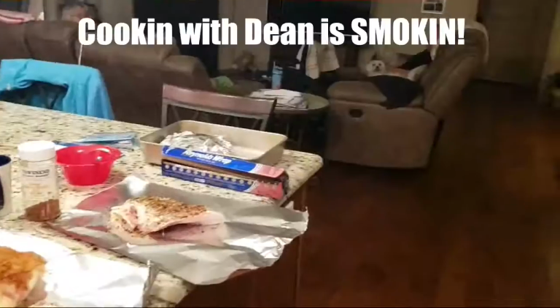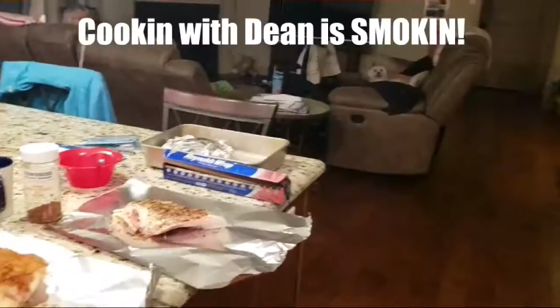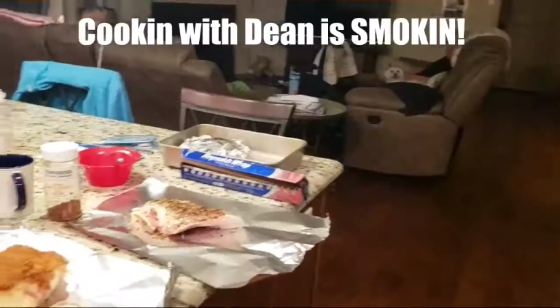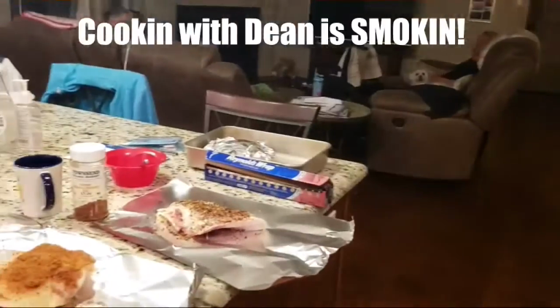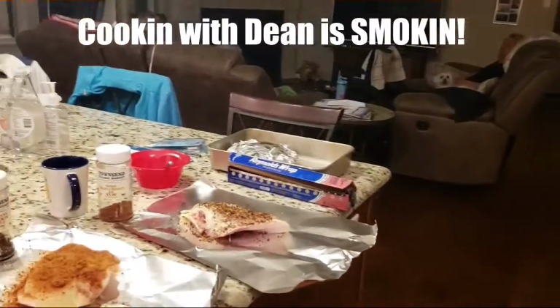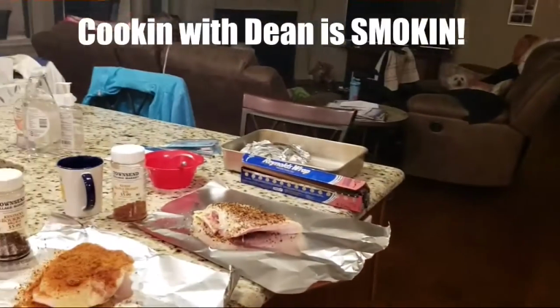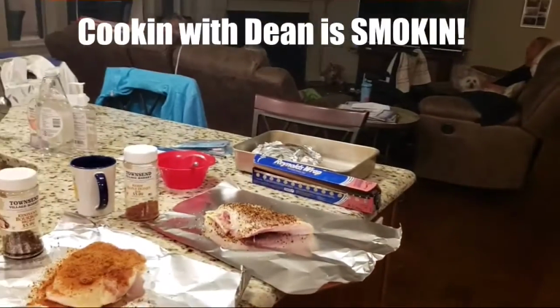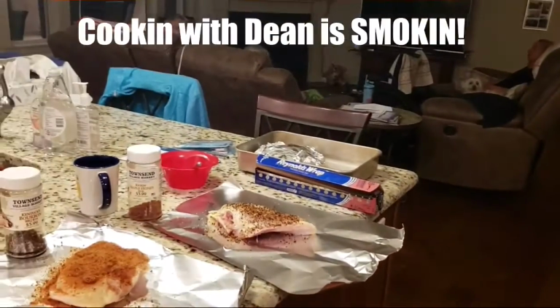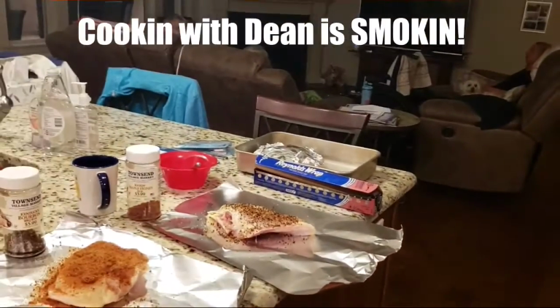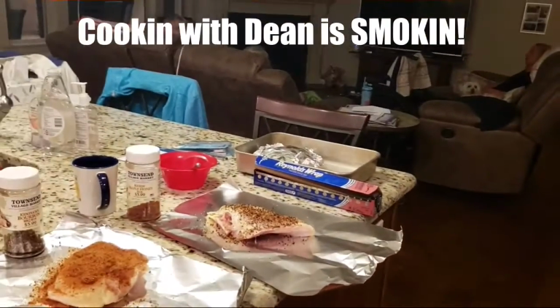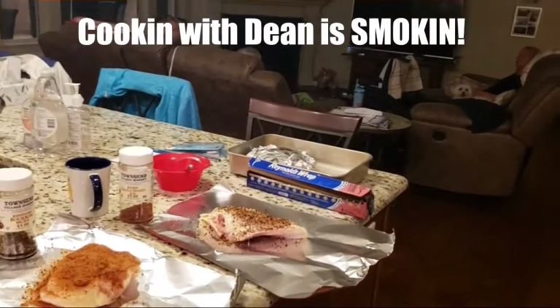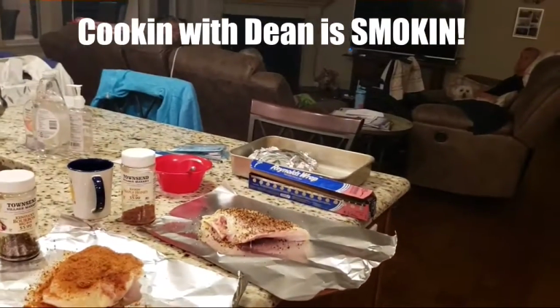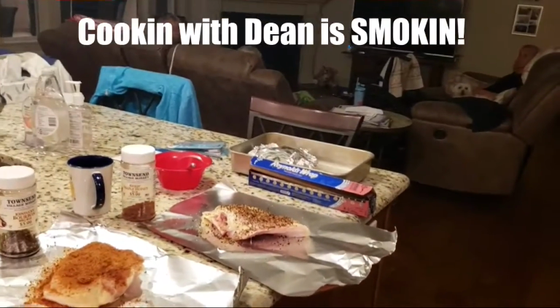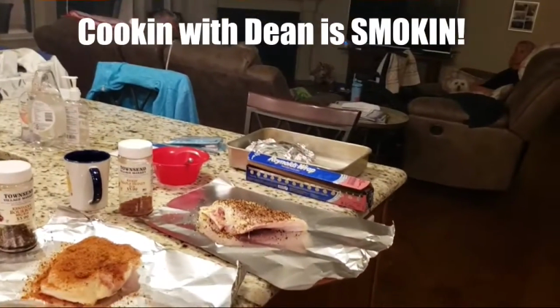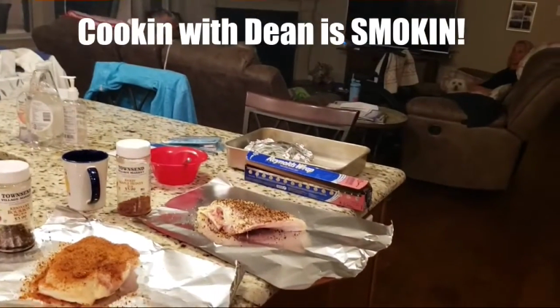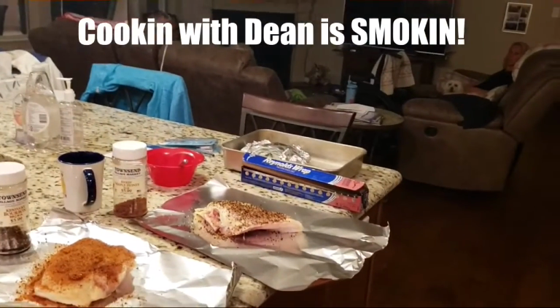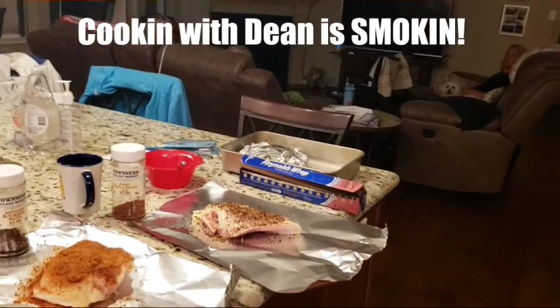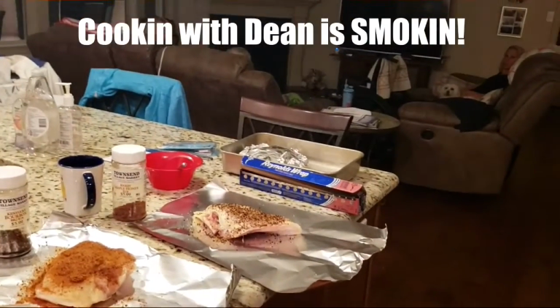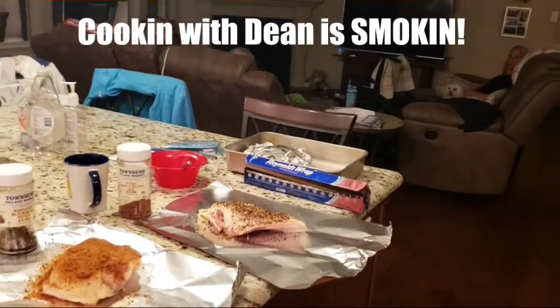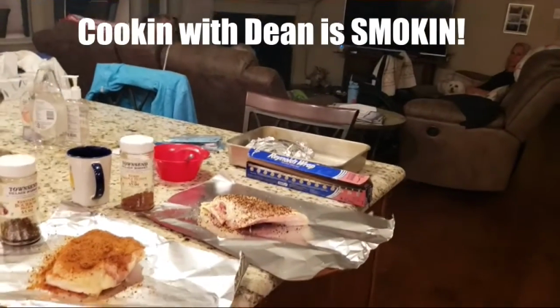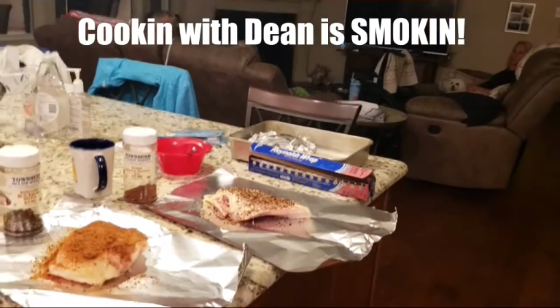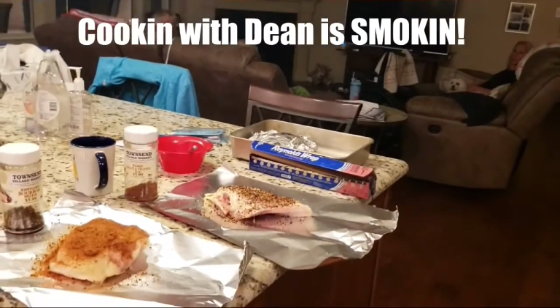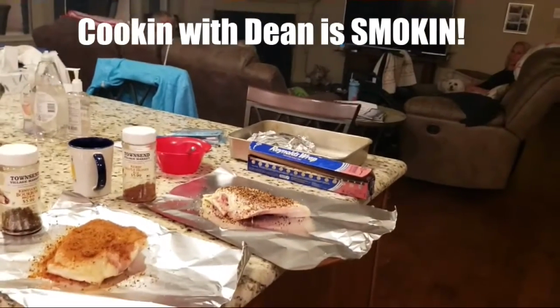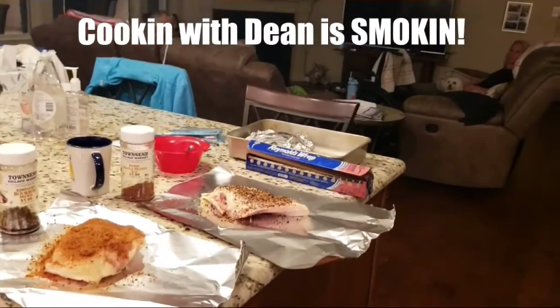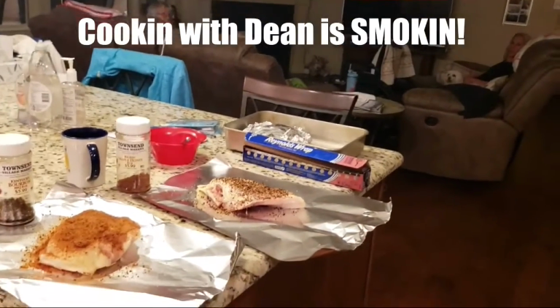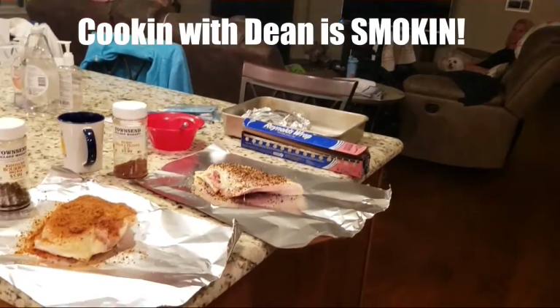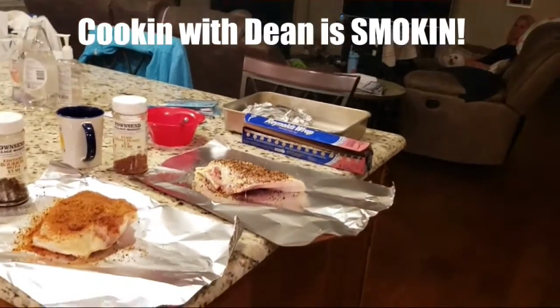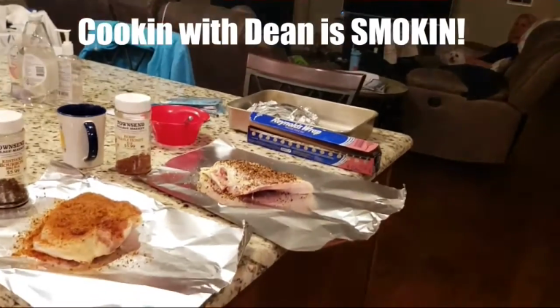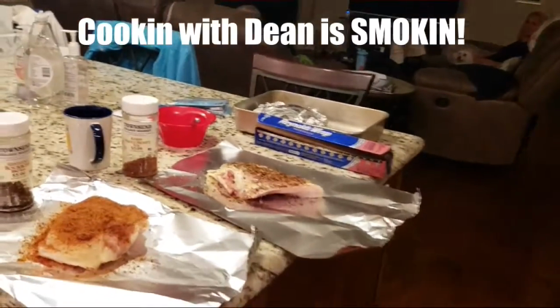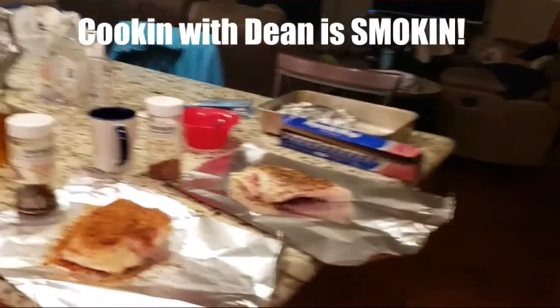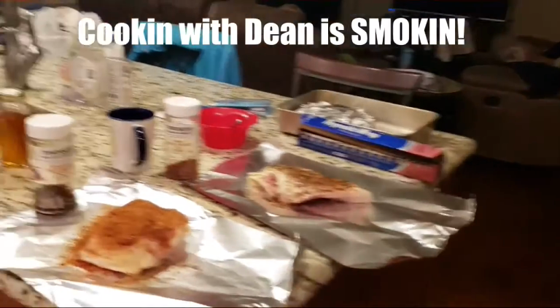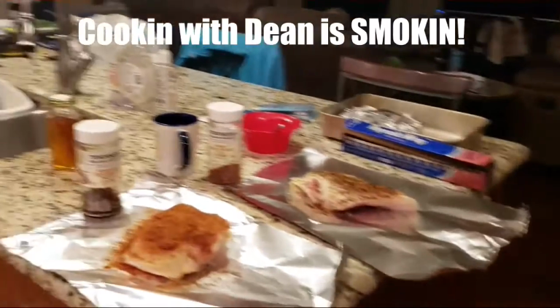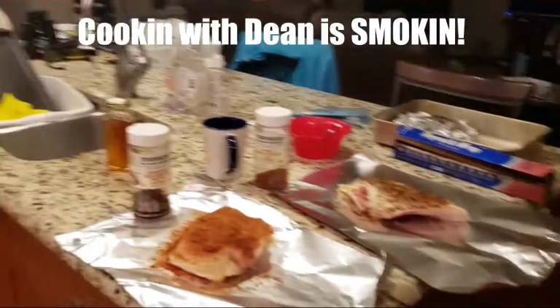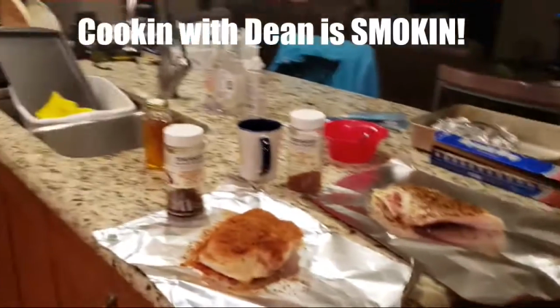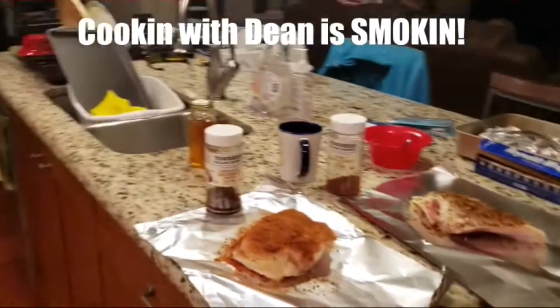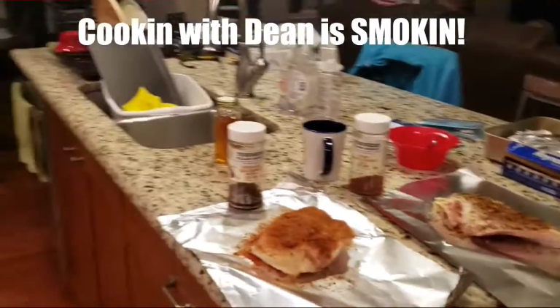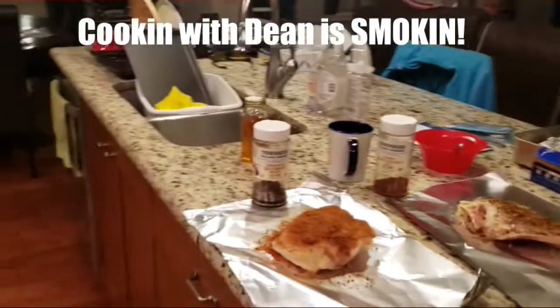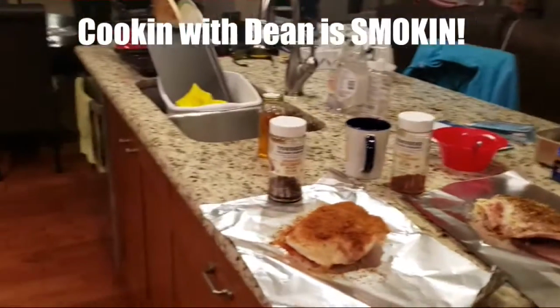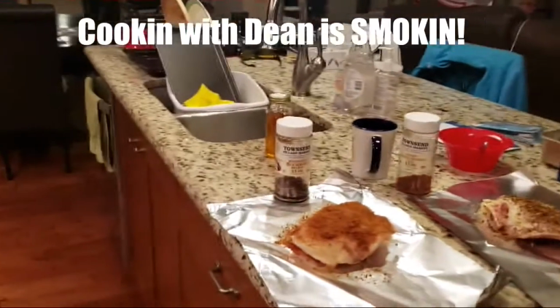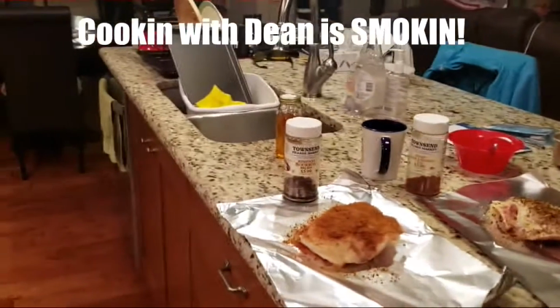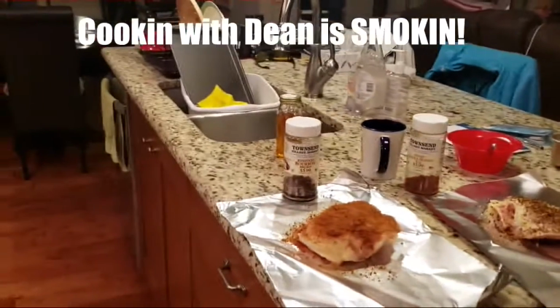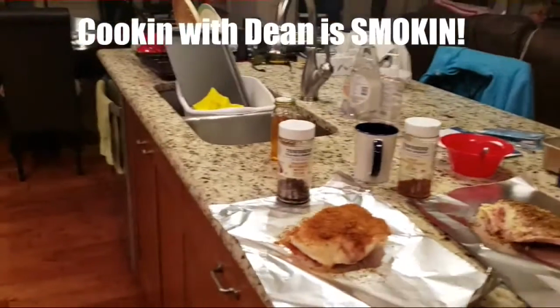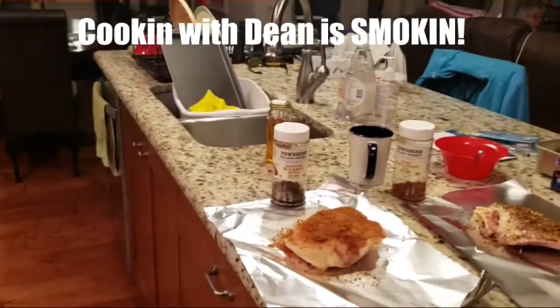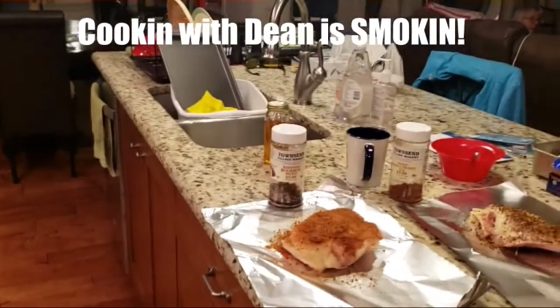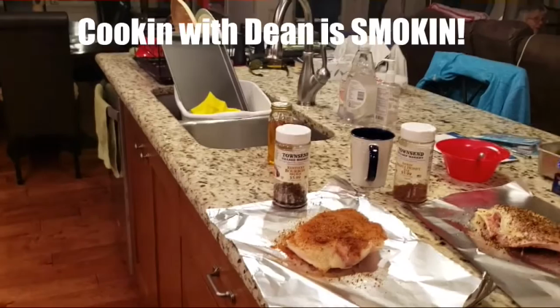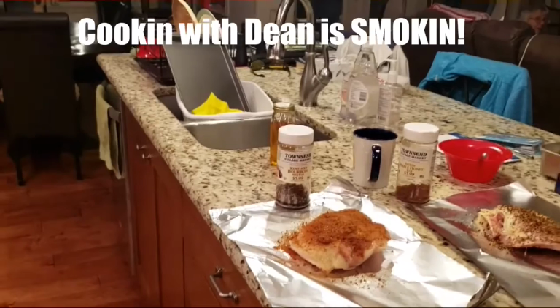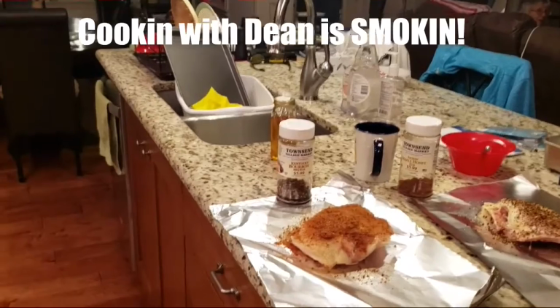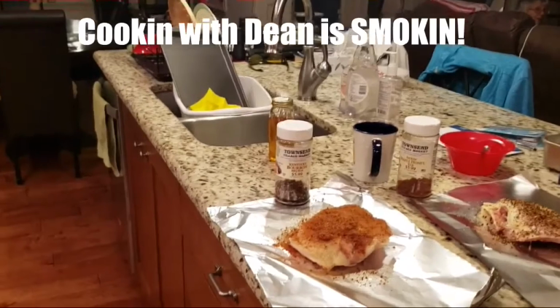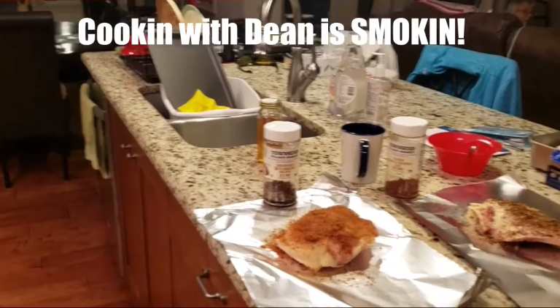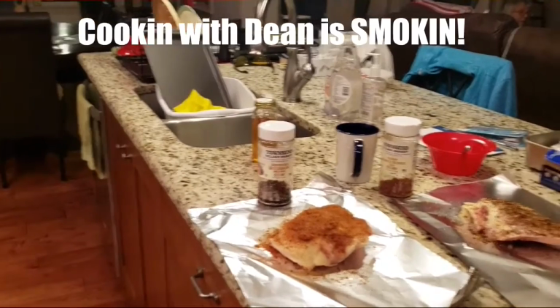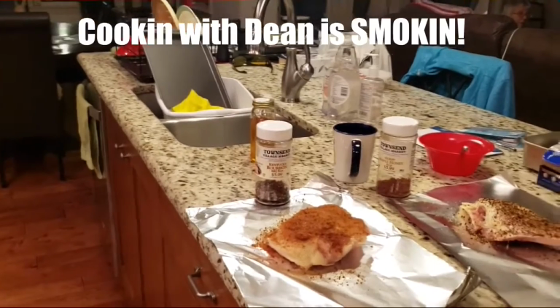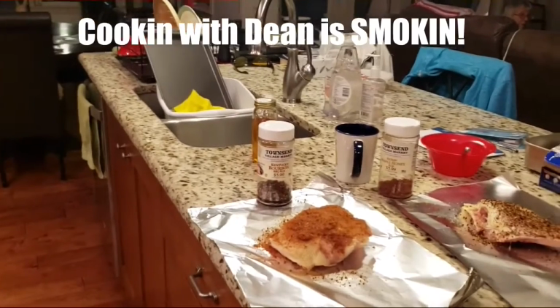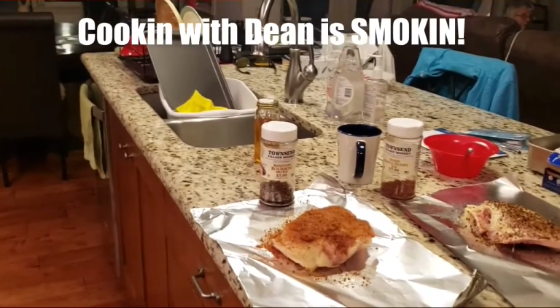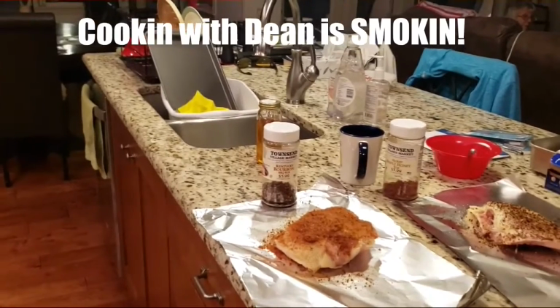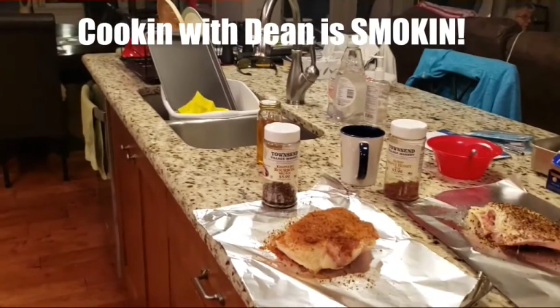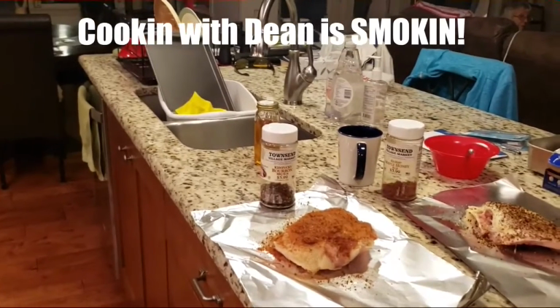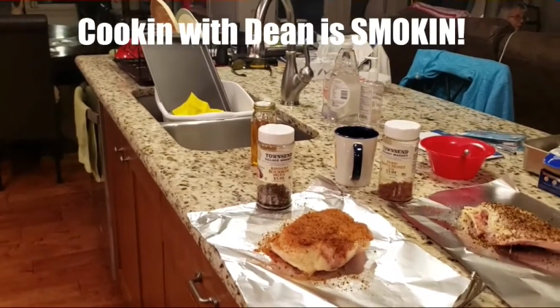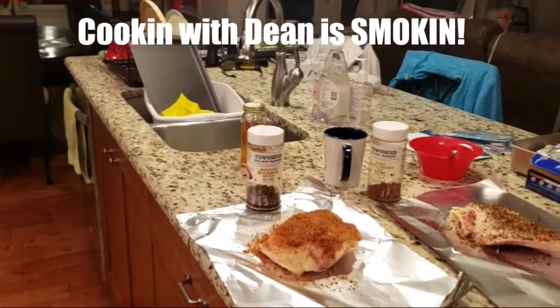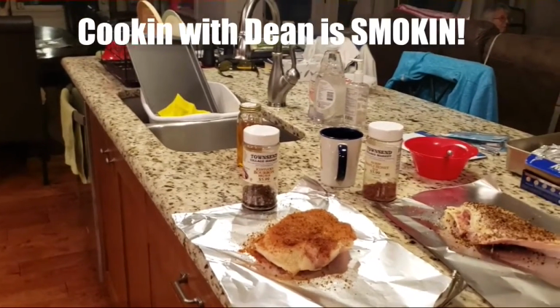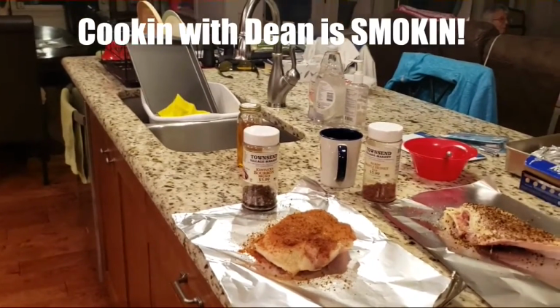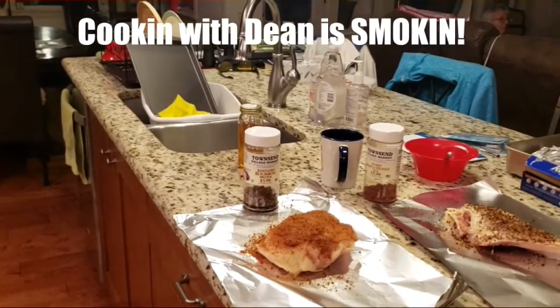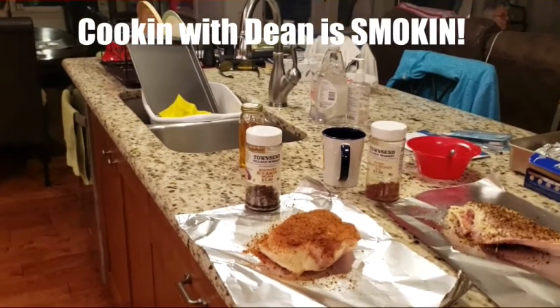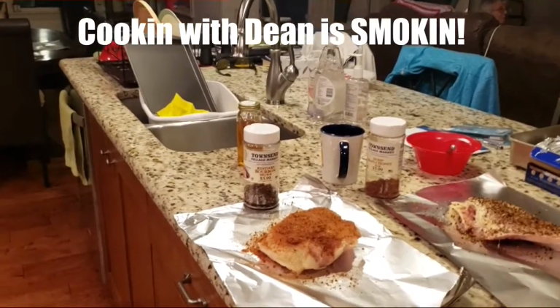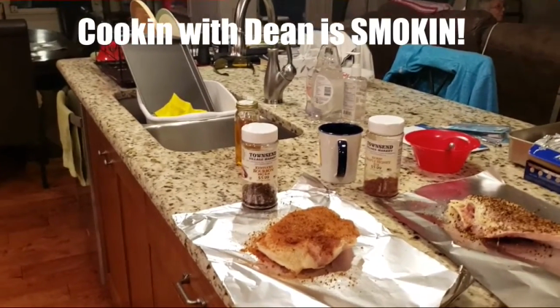Welcome once again to Cooking with Dean. Today we are cooking some pork shoulder in the smoker and that's got applewood rub on it.